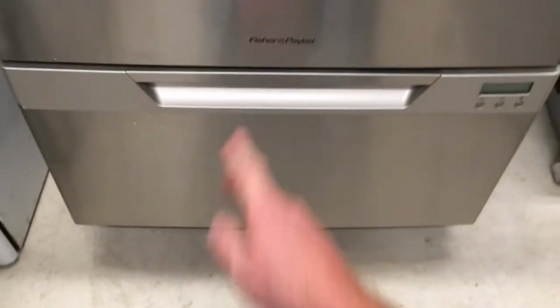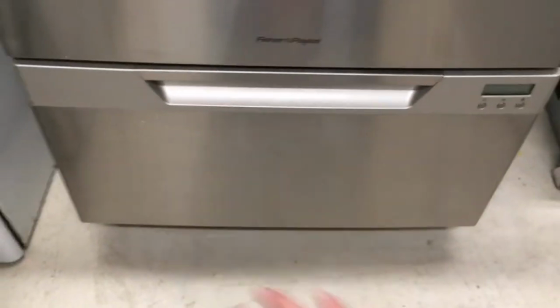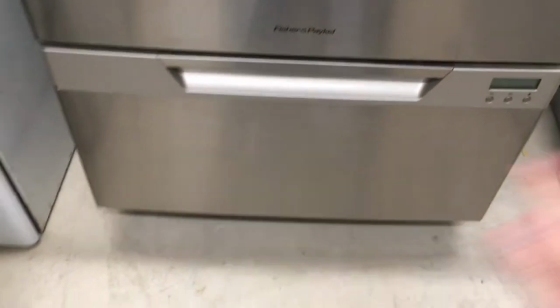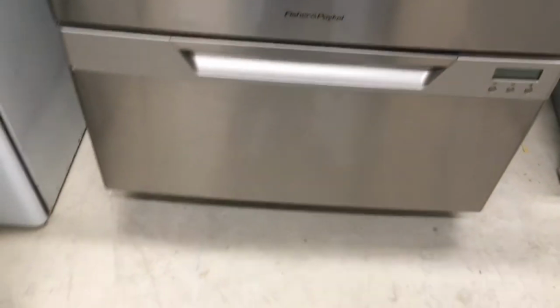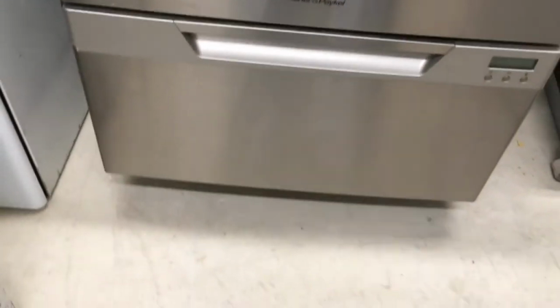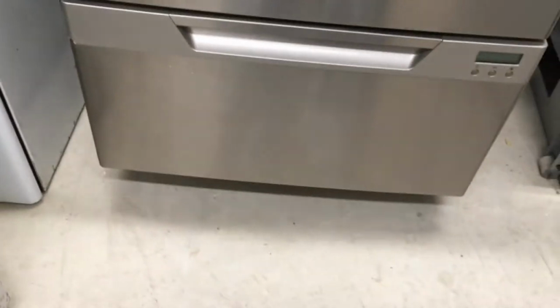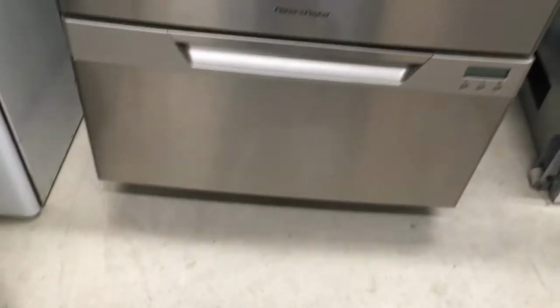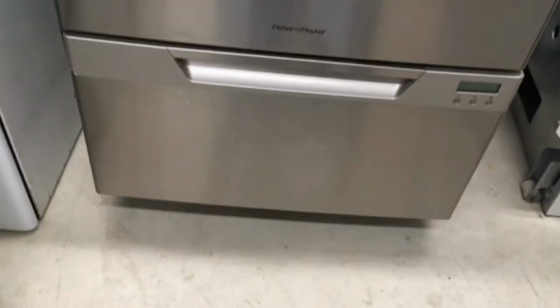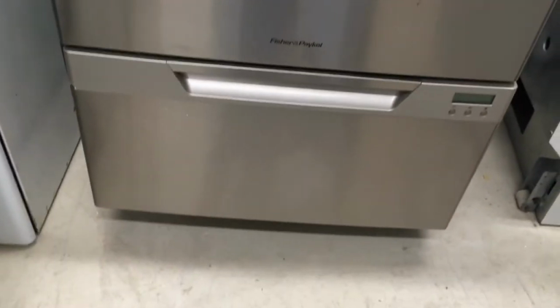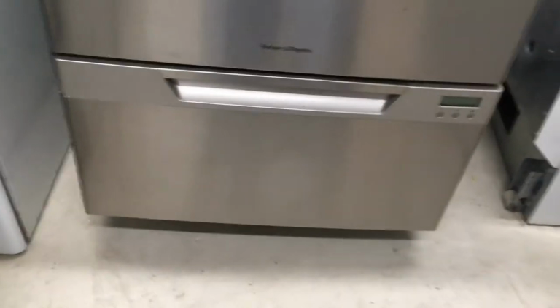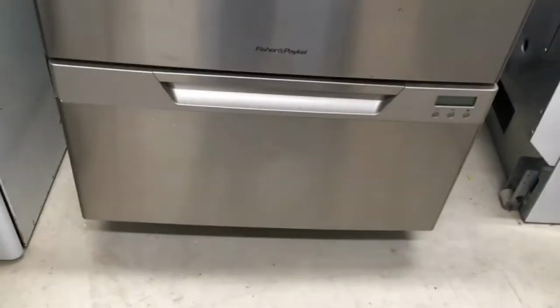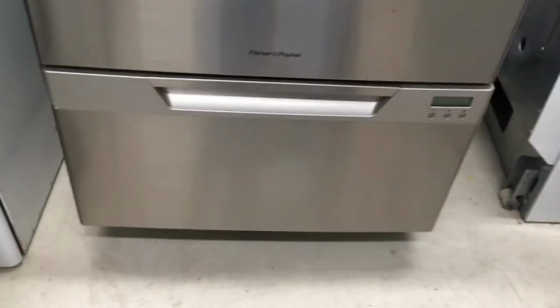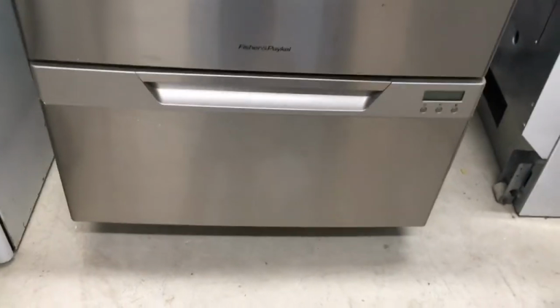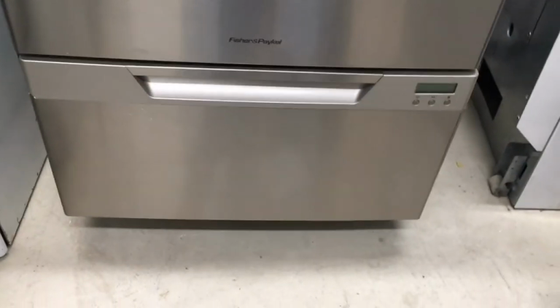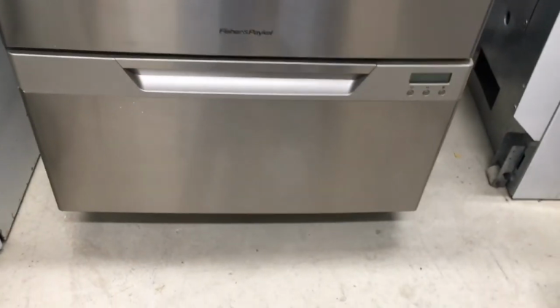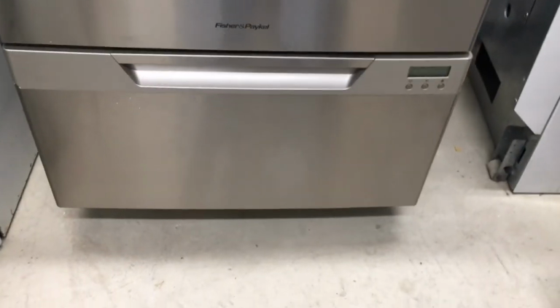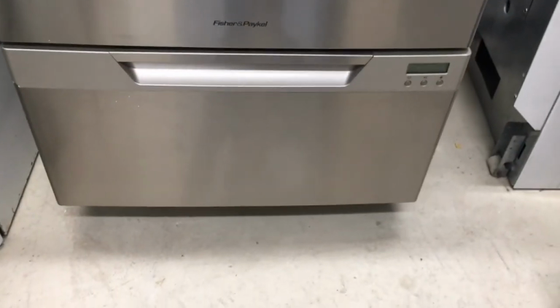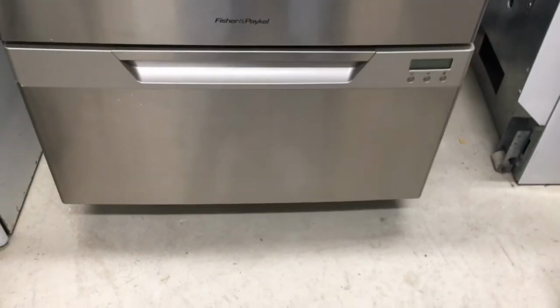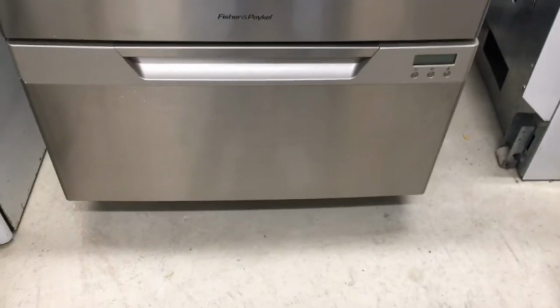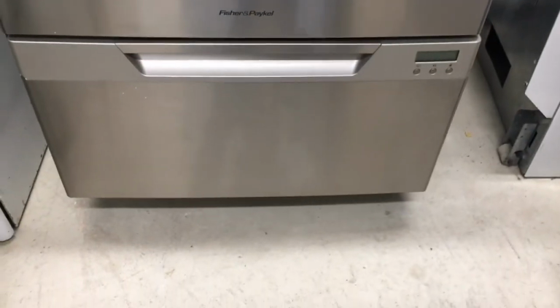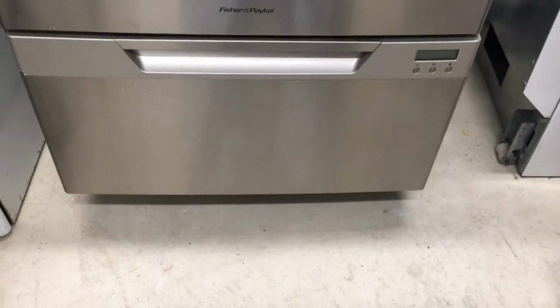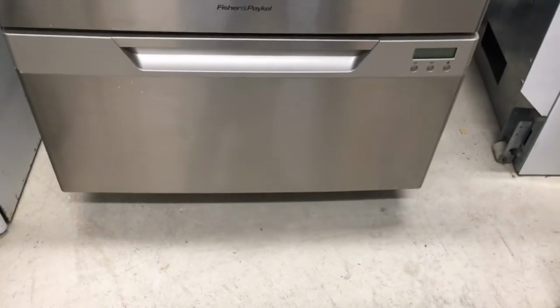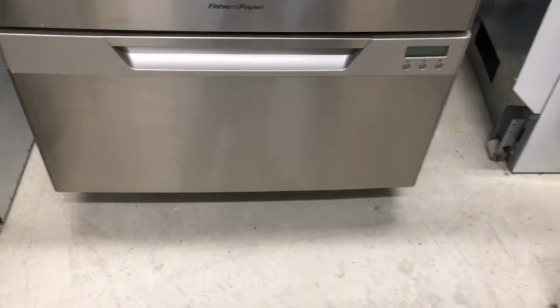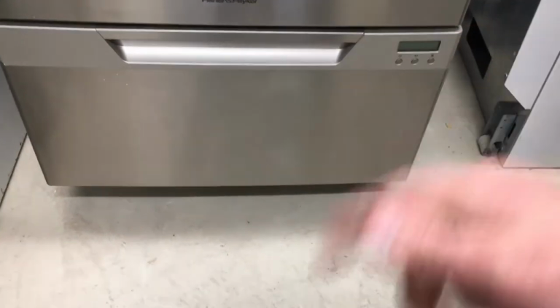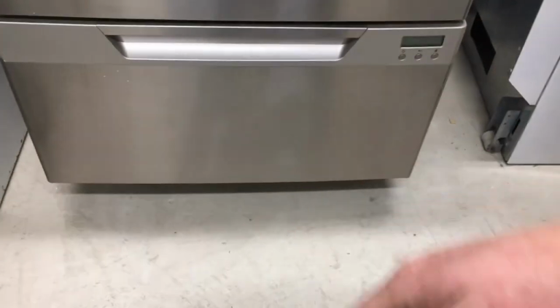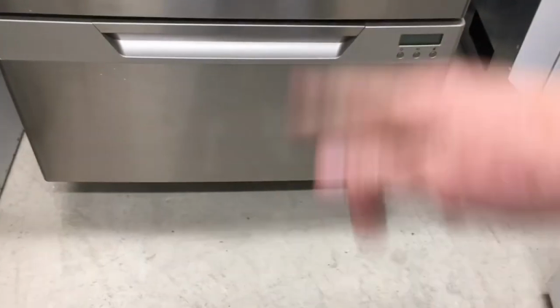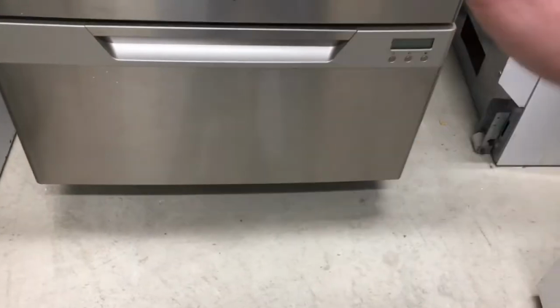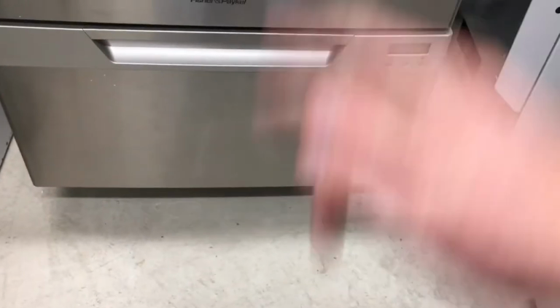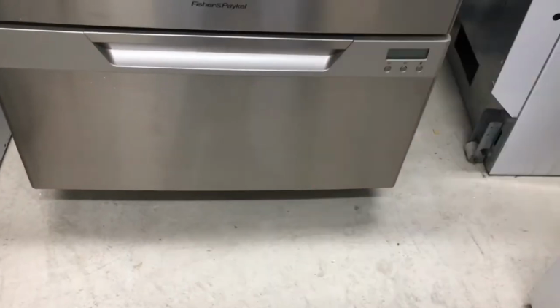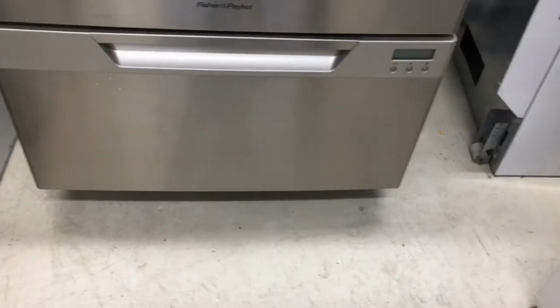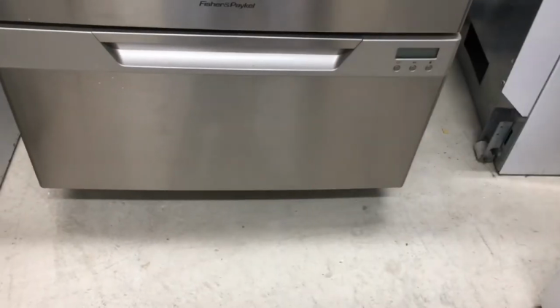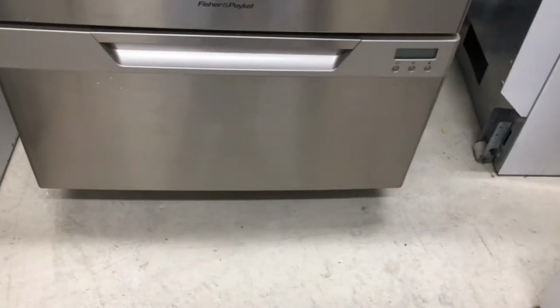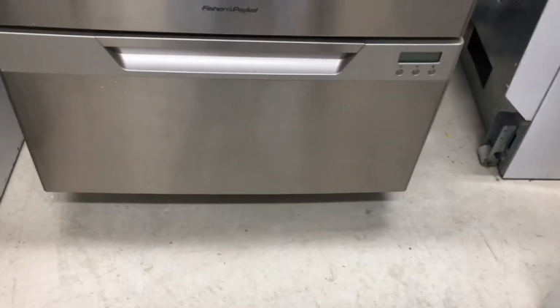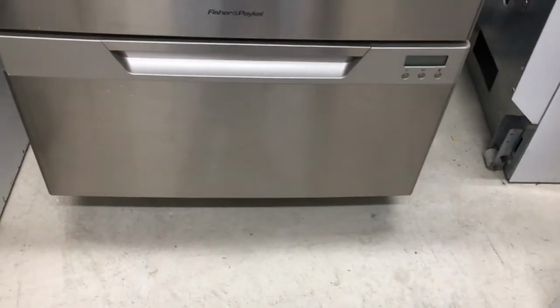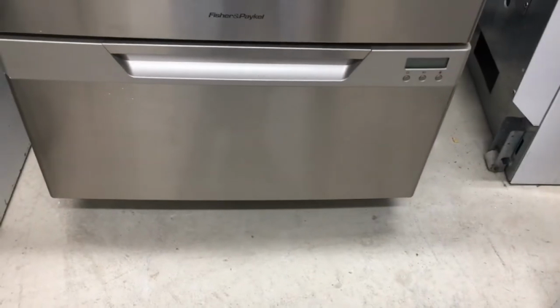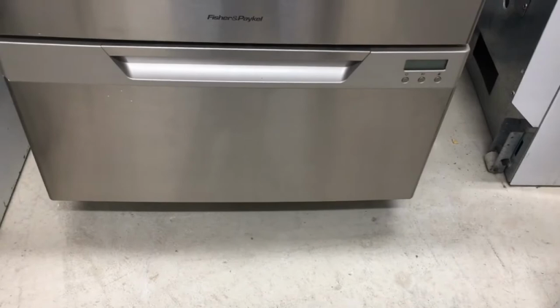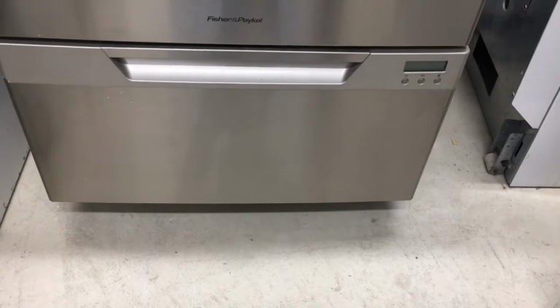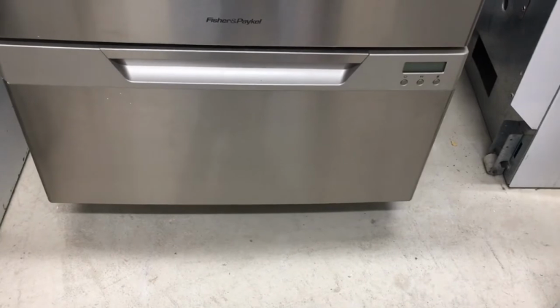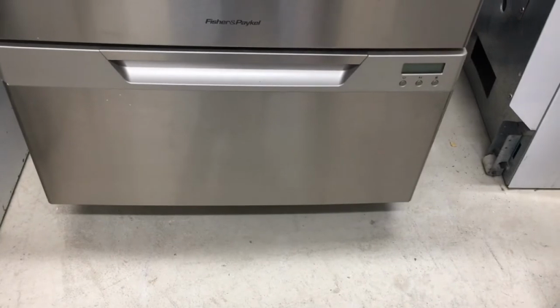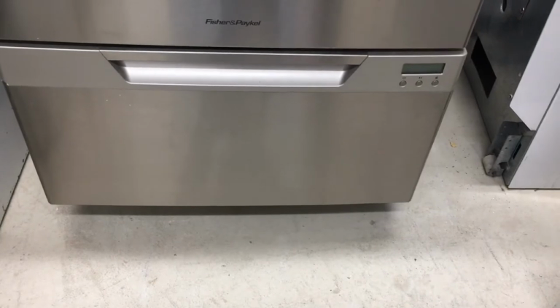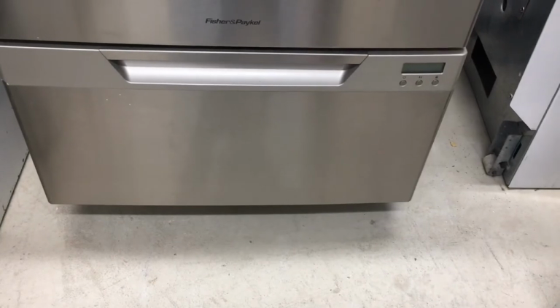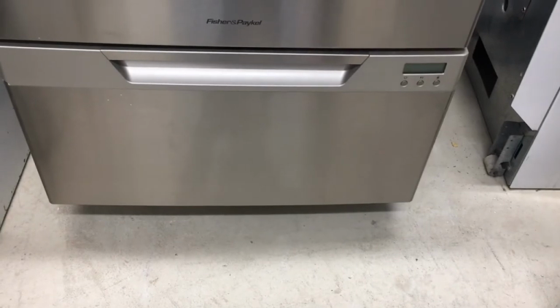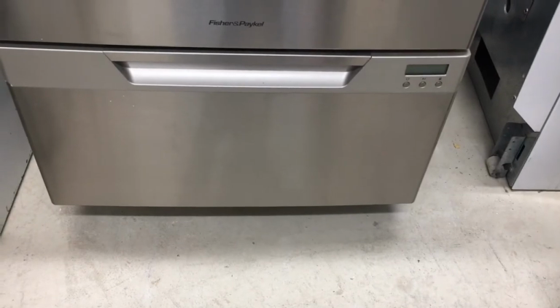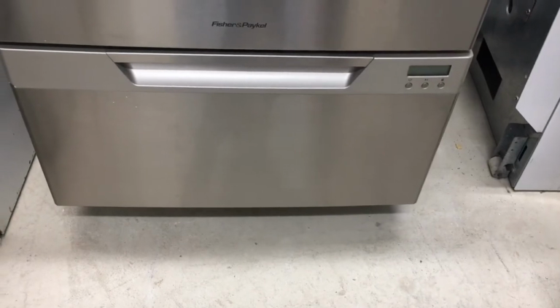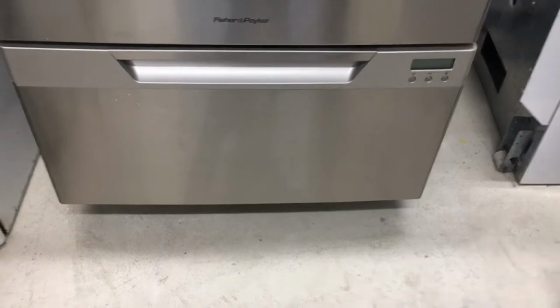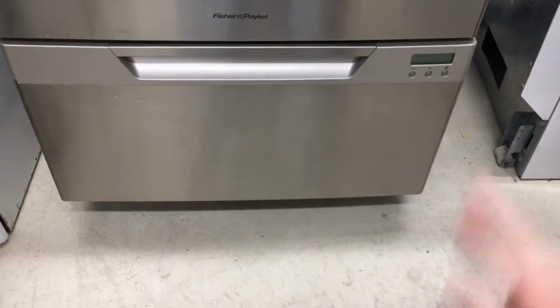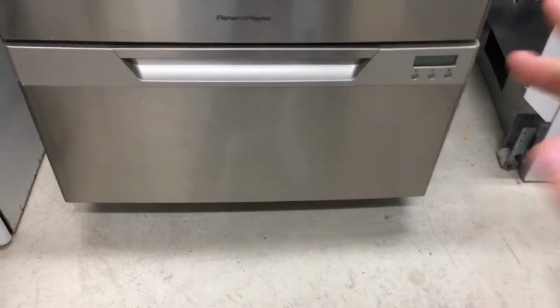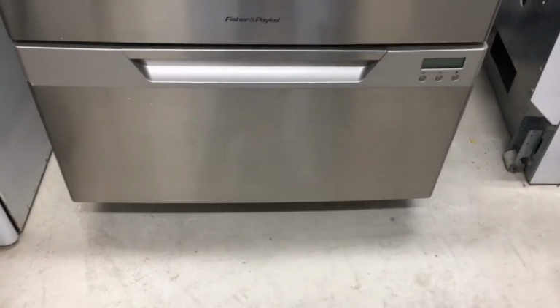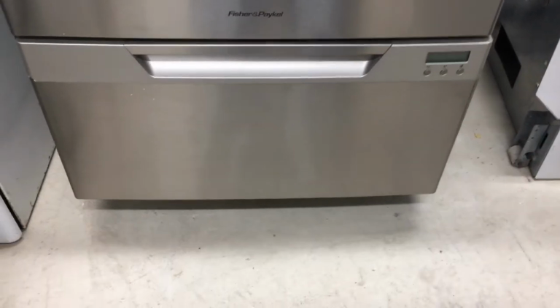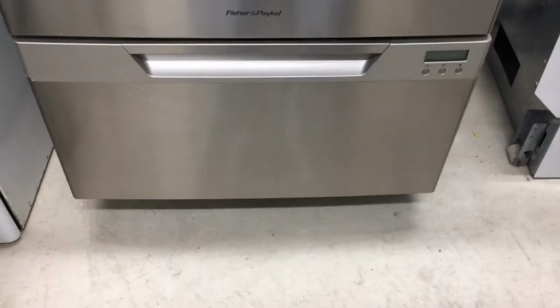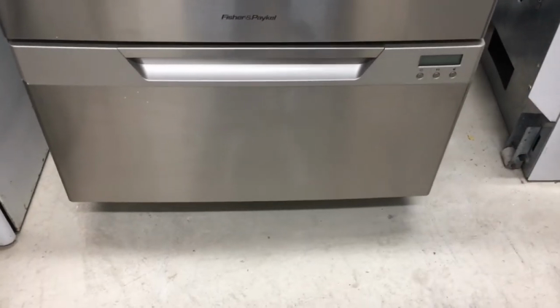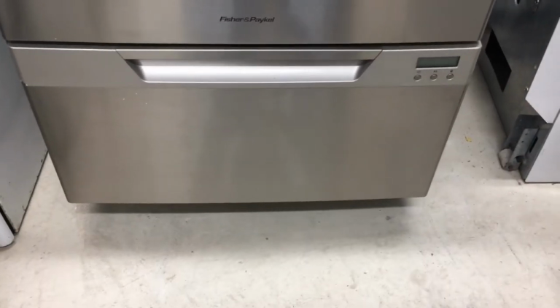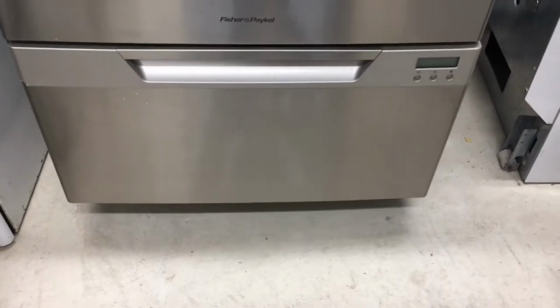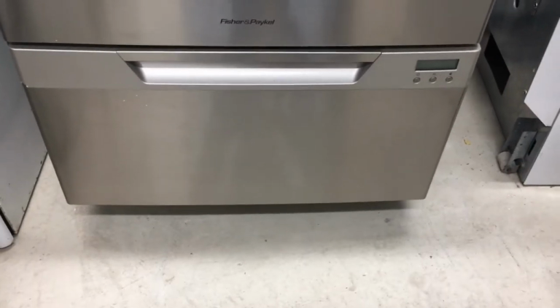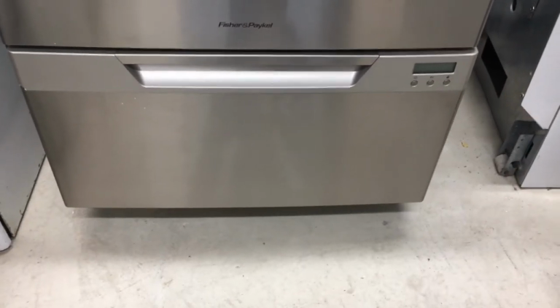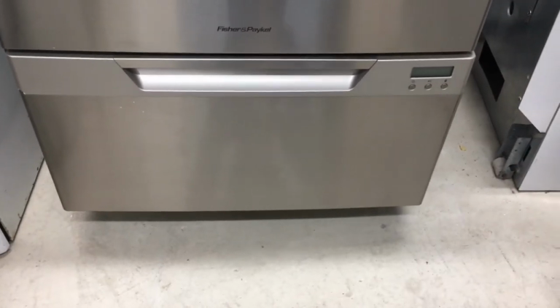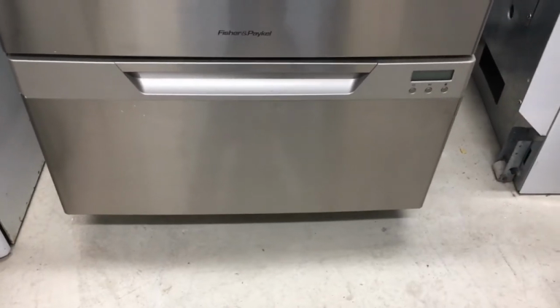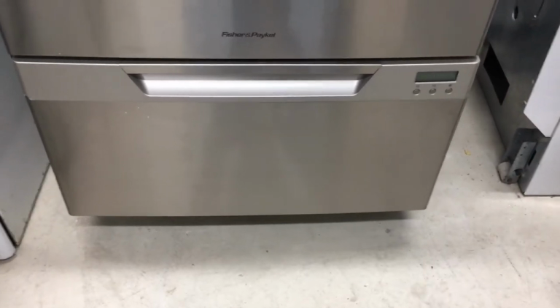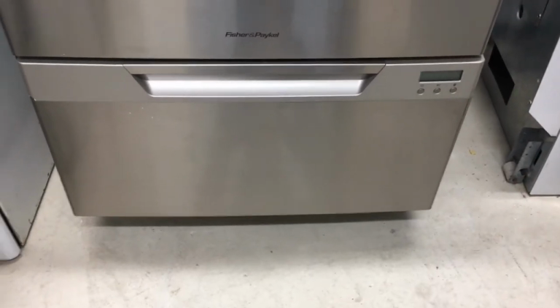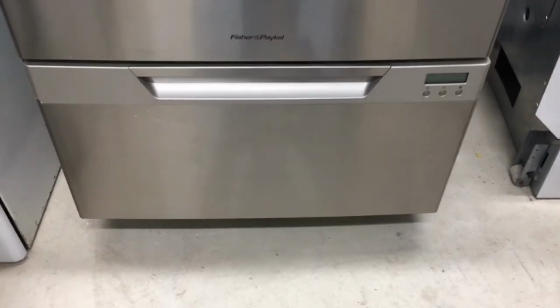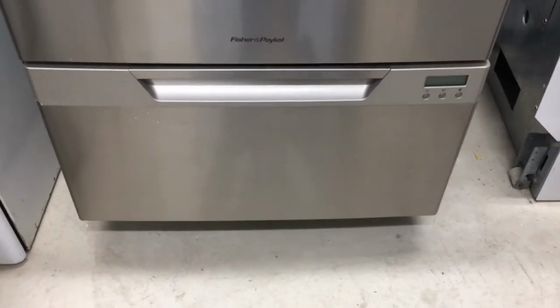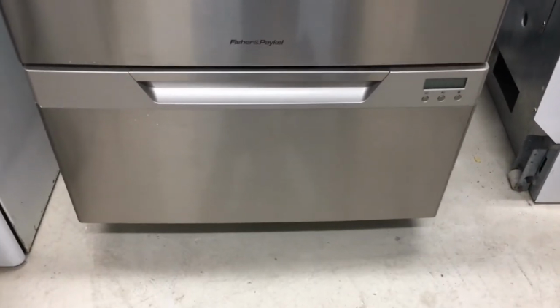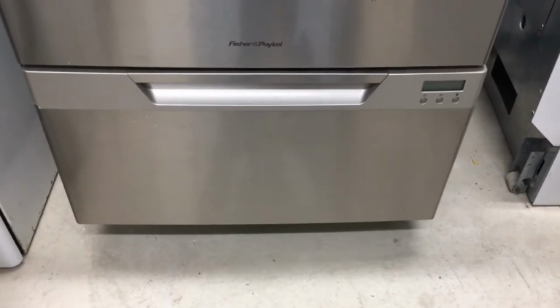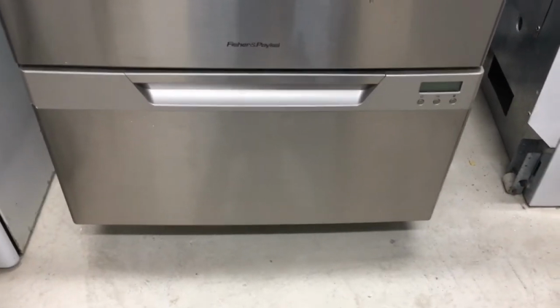Power it back on and give it a run. If the dishwasher was not draining or was making lots of noise, hopefully you've cleared it out. Give it a test run and make sure it's good.